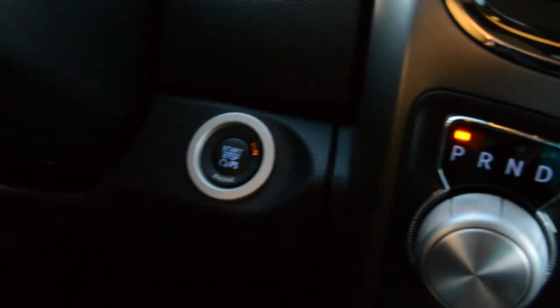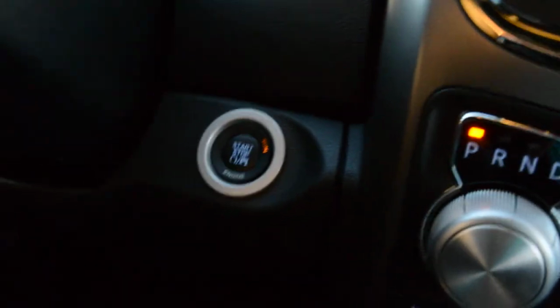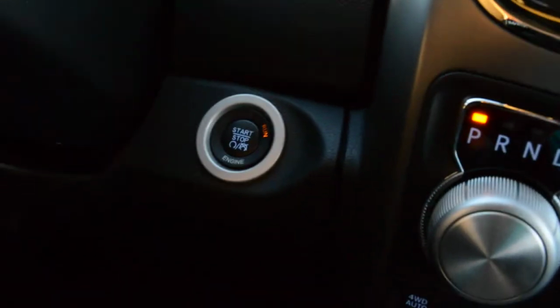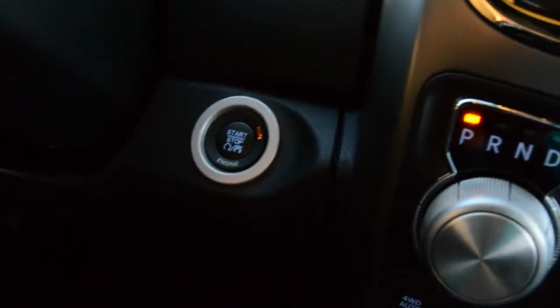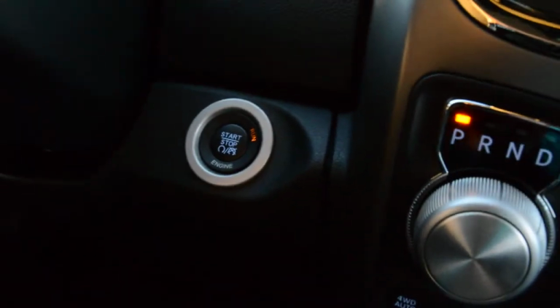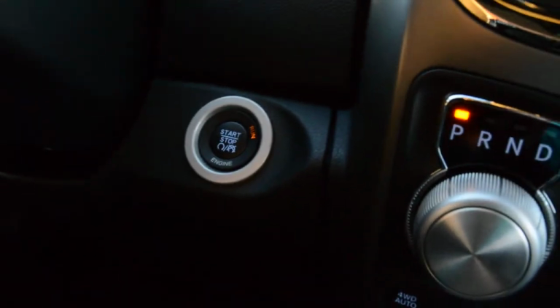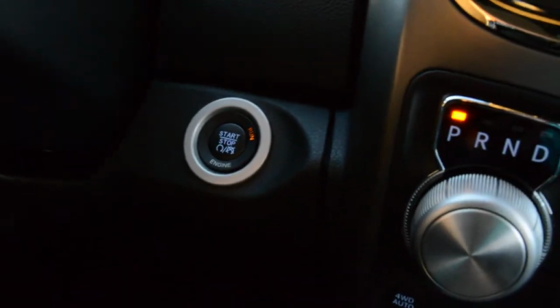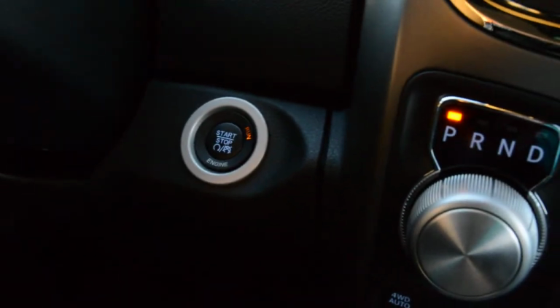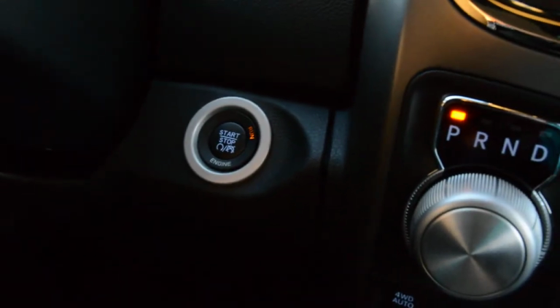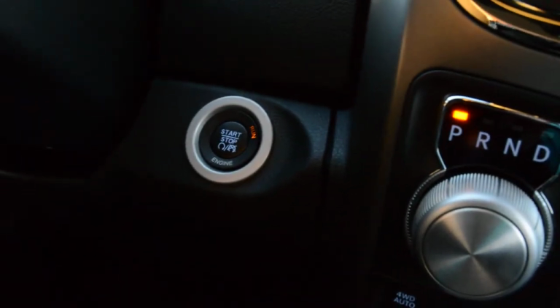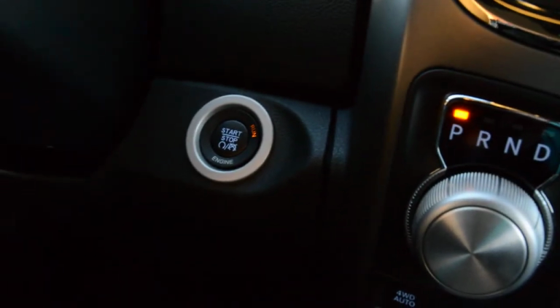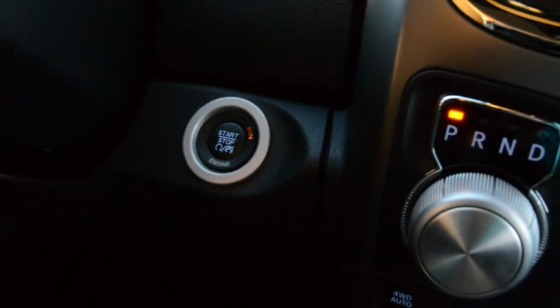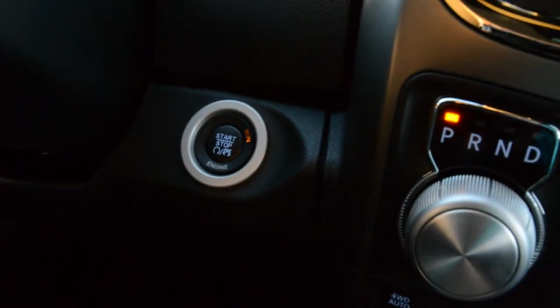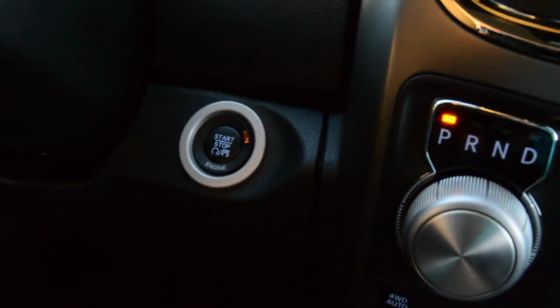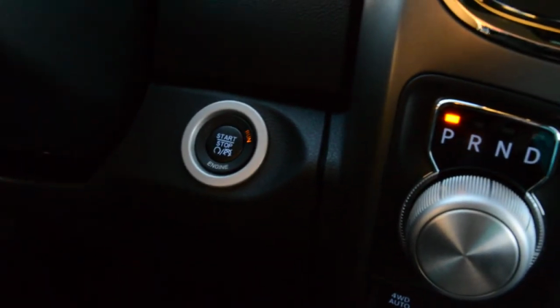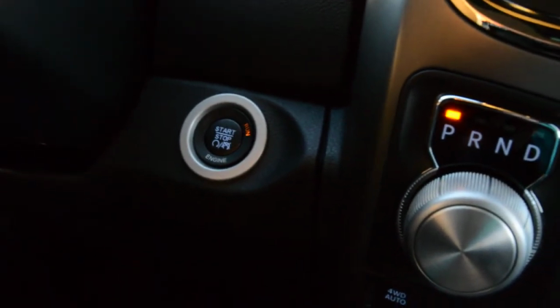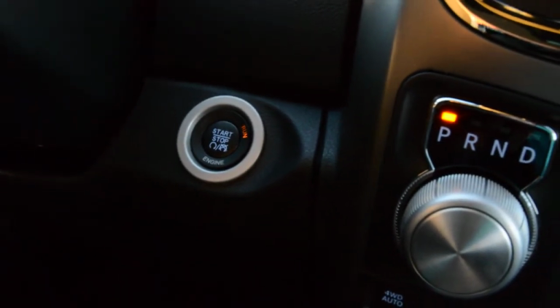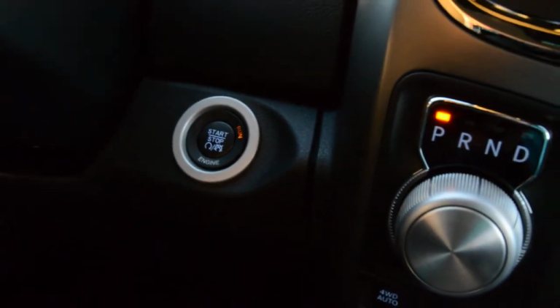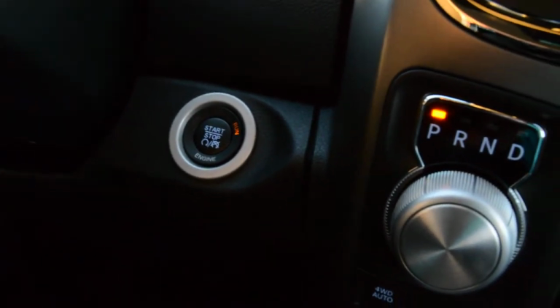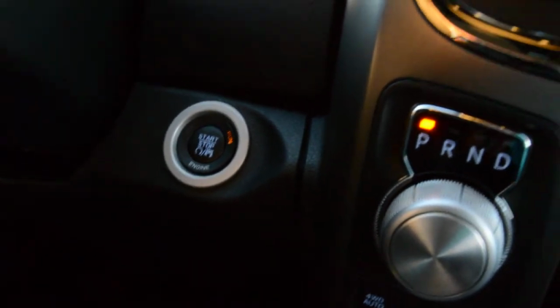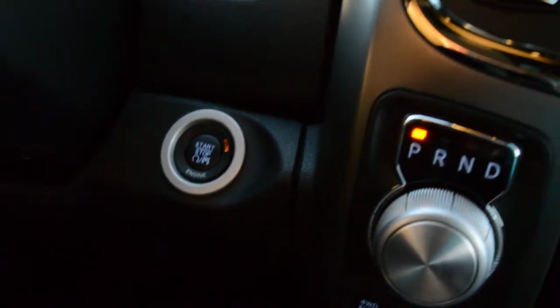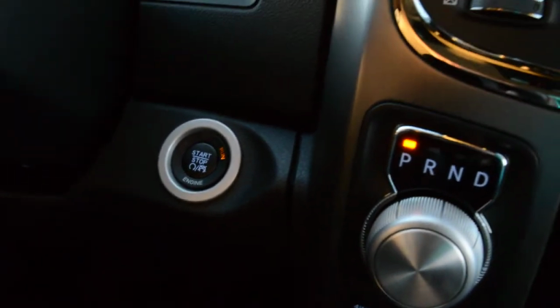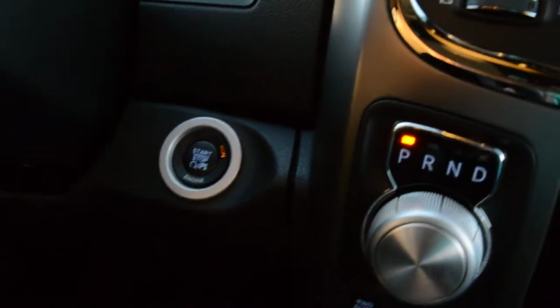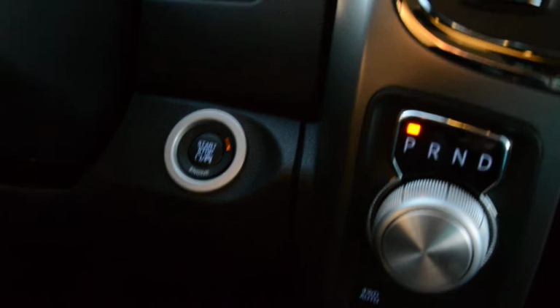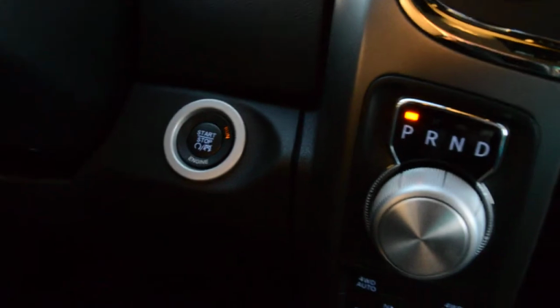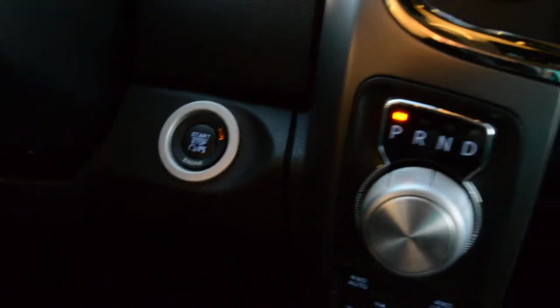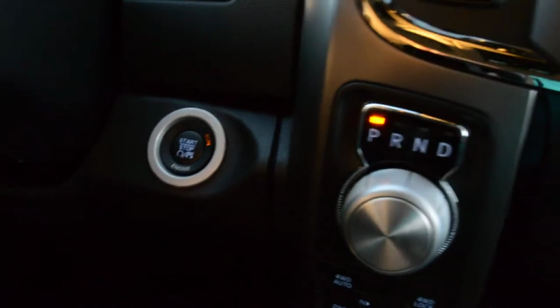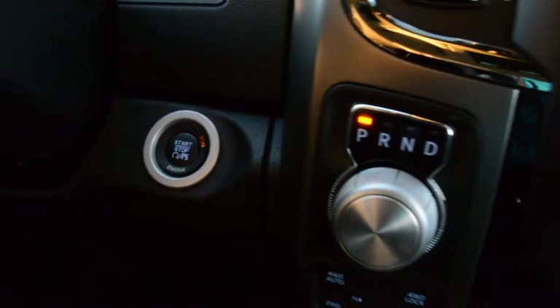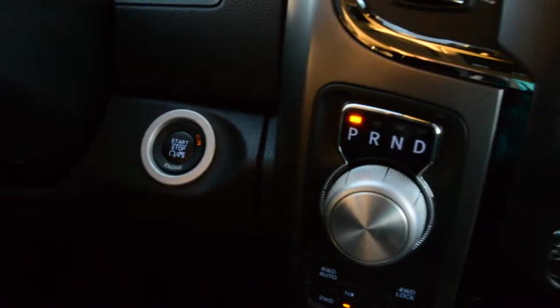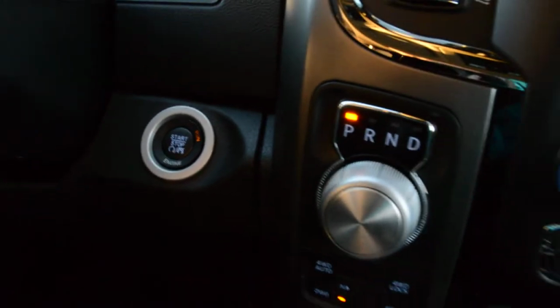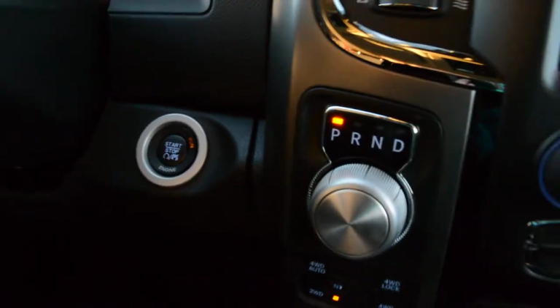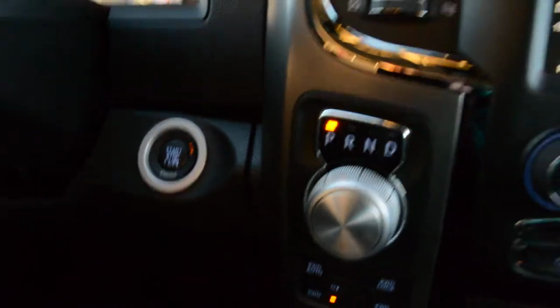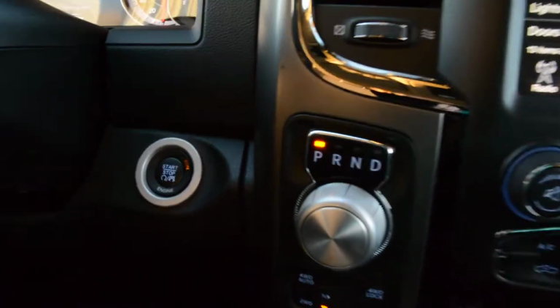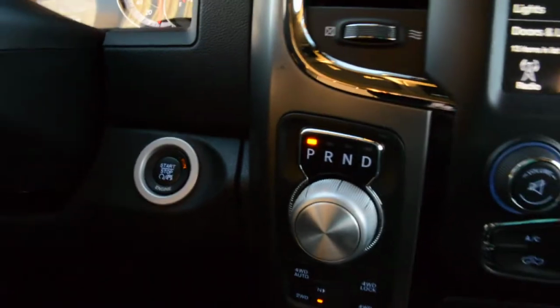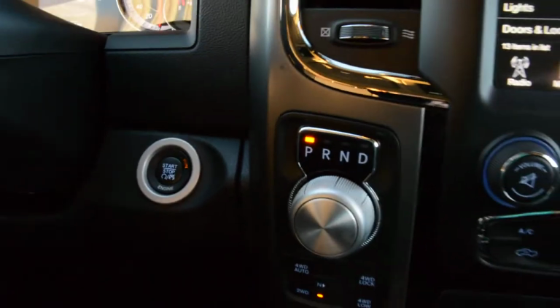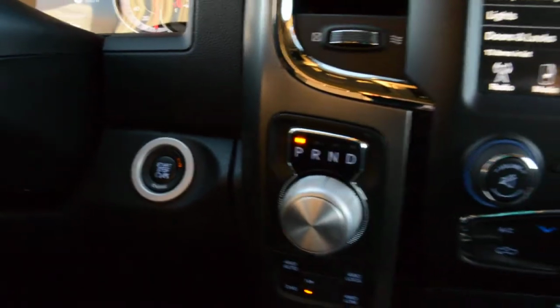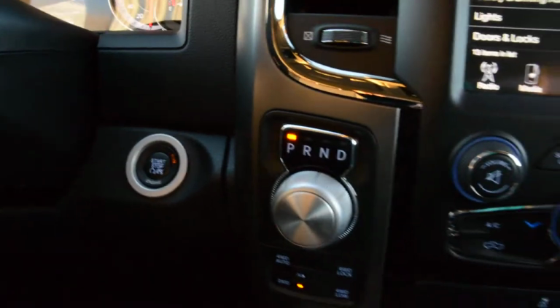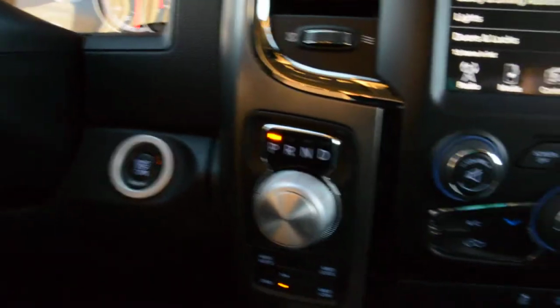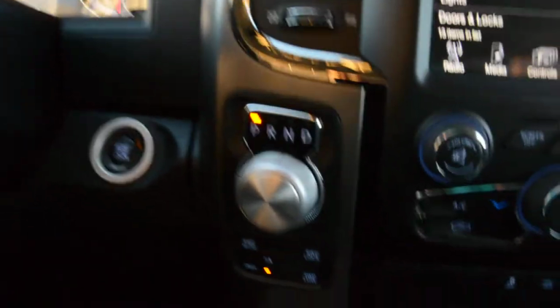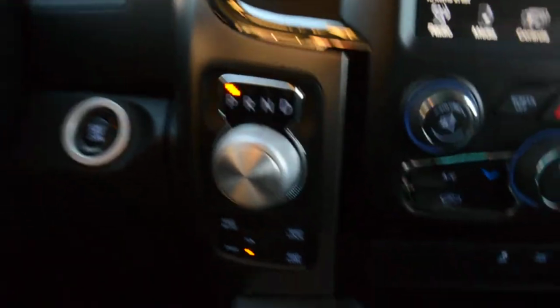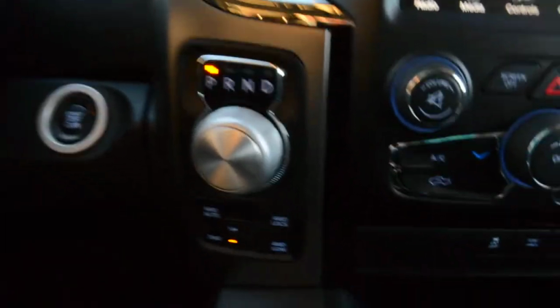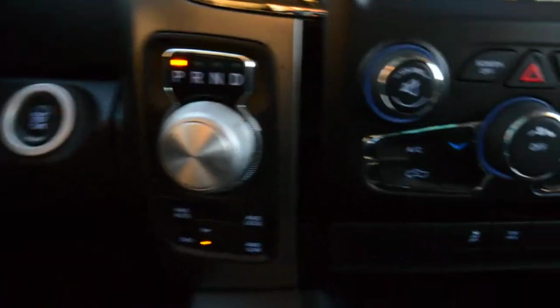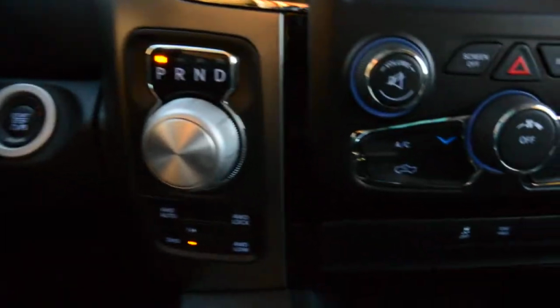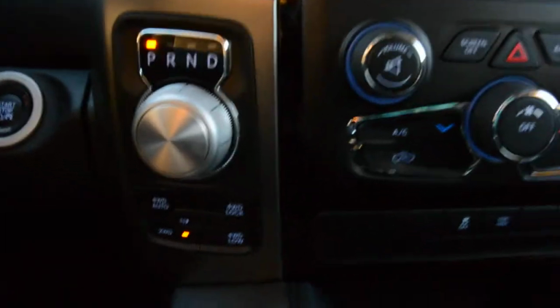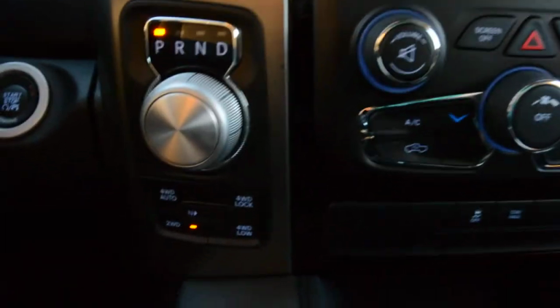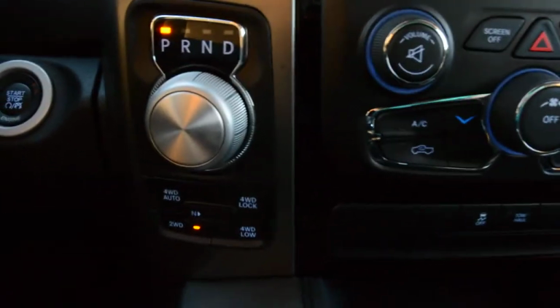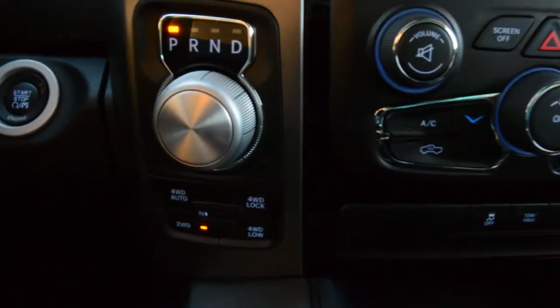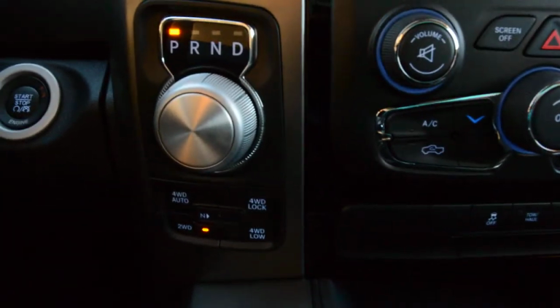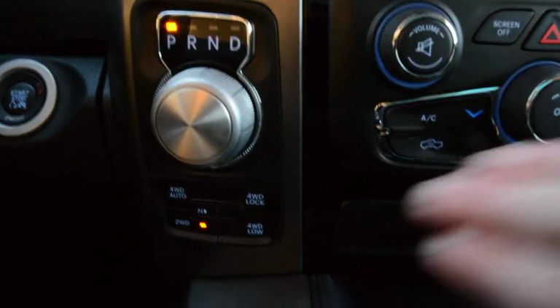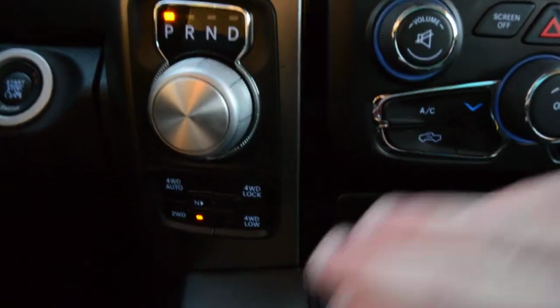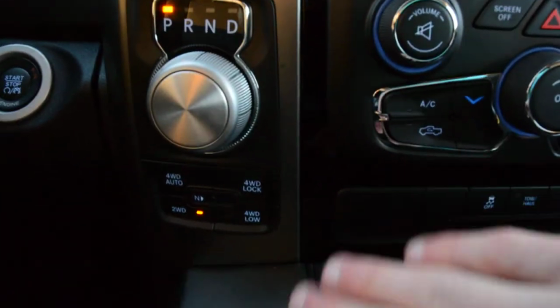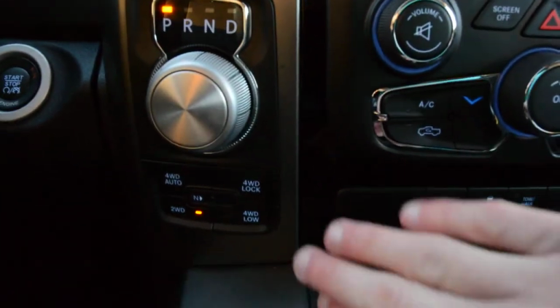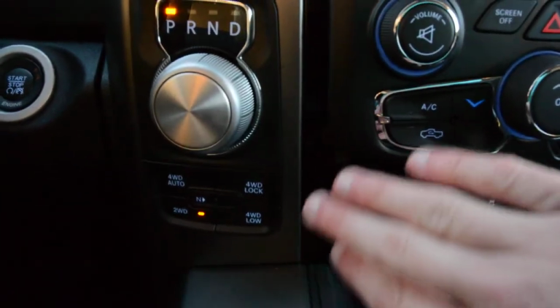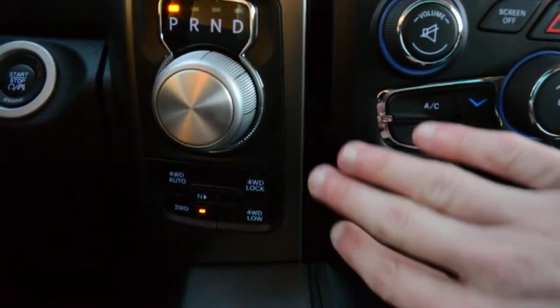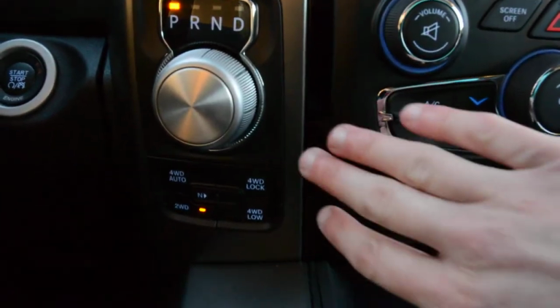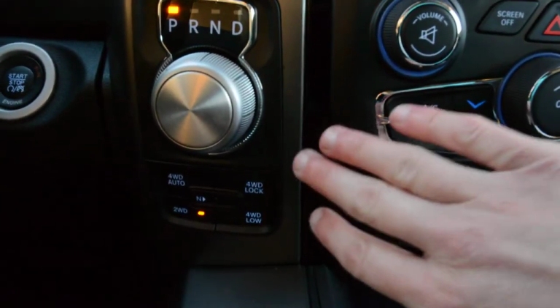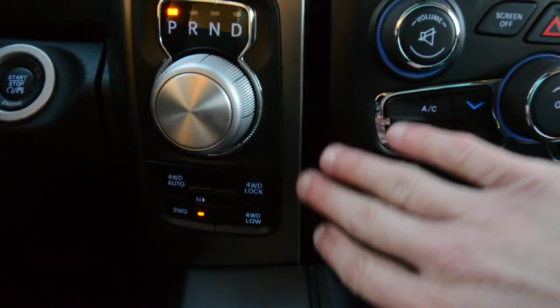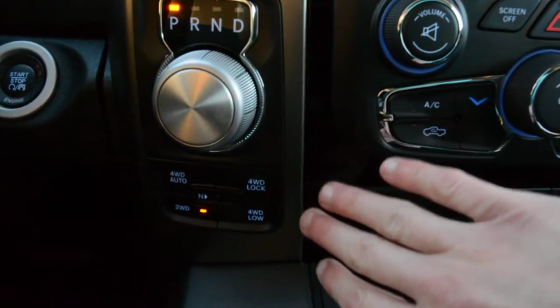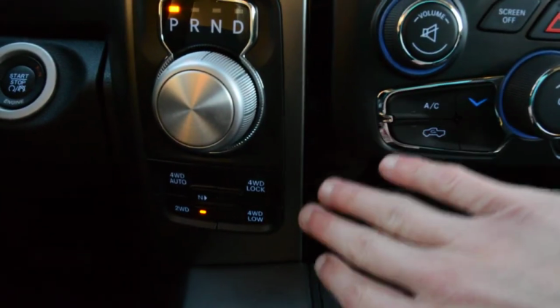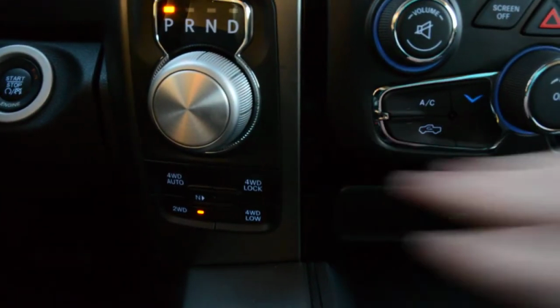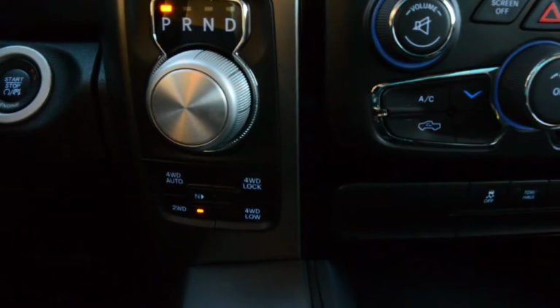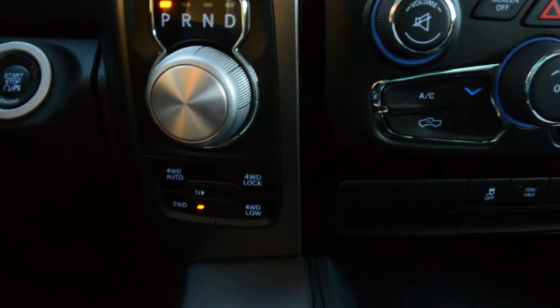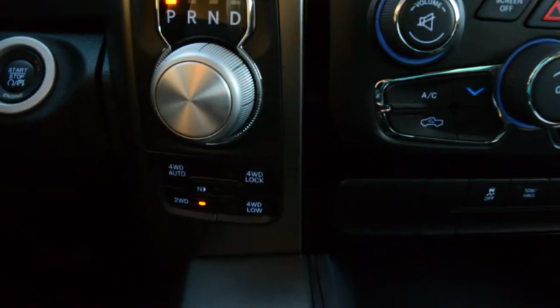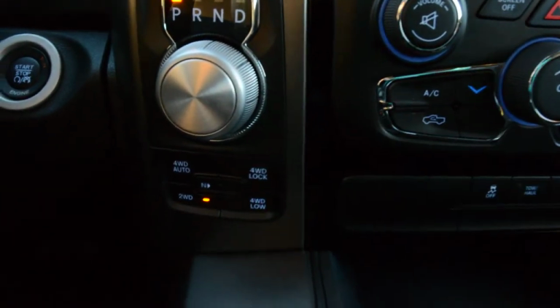This model is also equipped with push button start, and you have all your 4x4 options right down there.